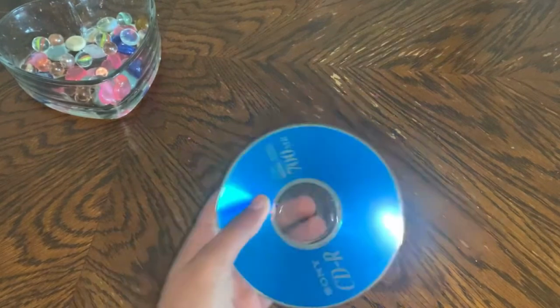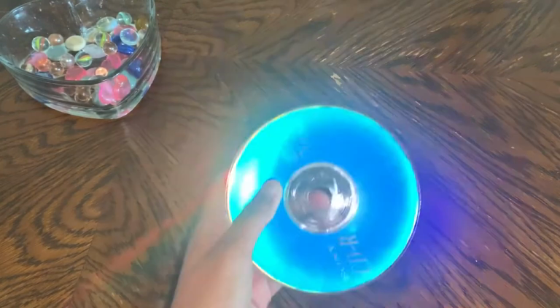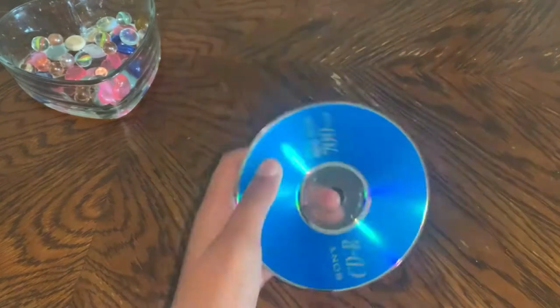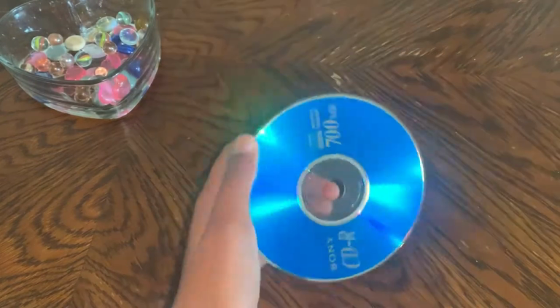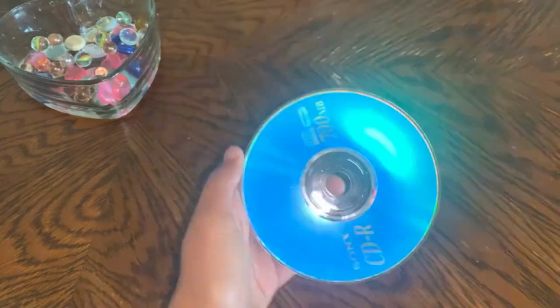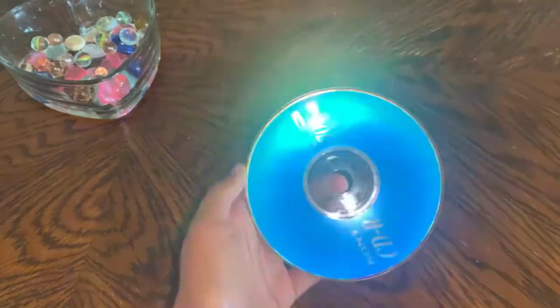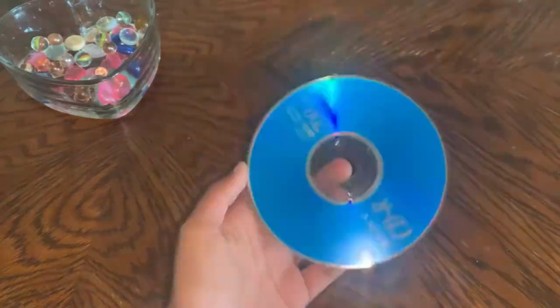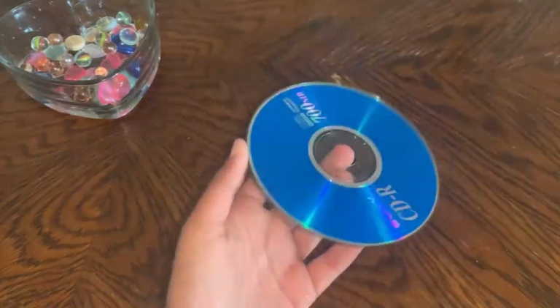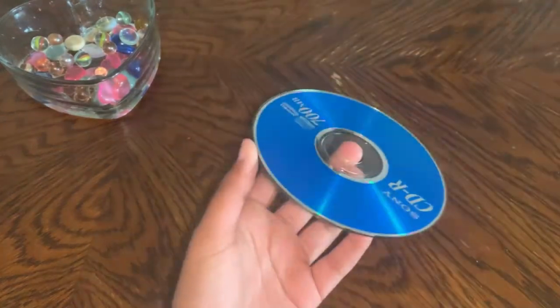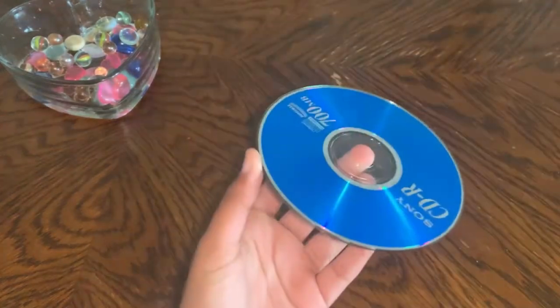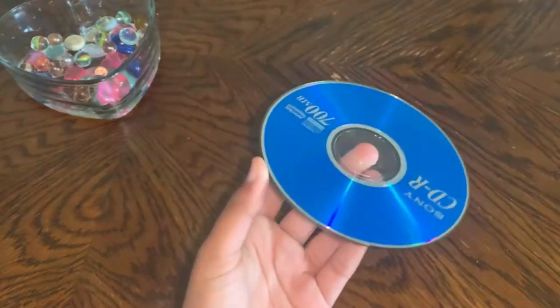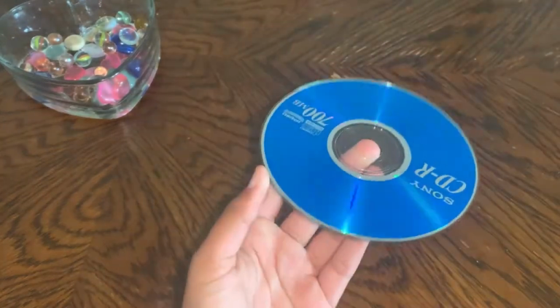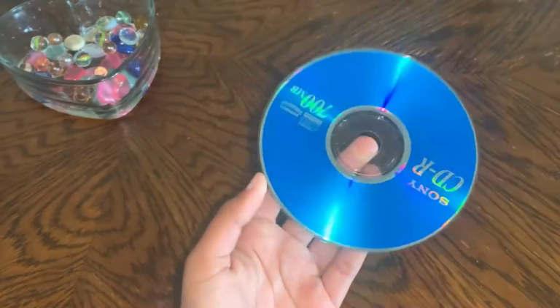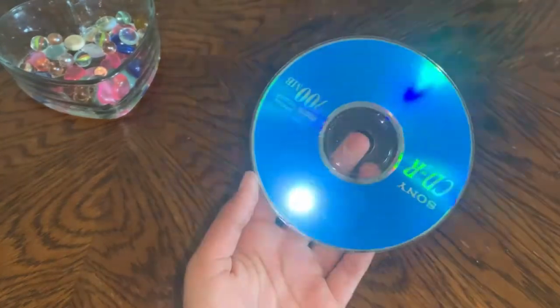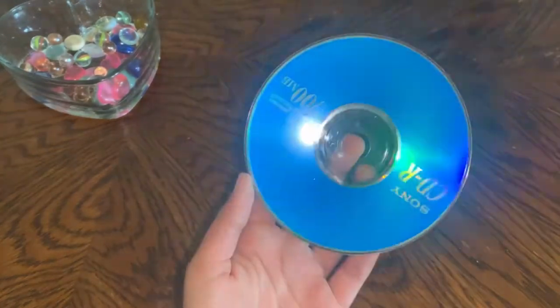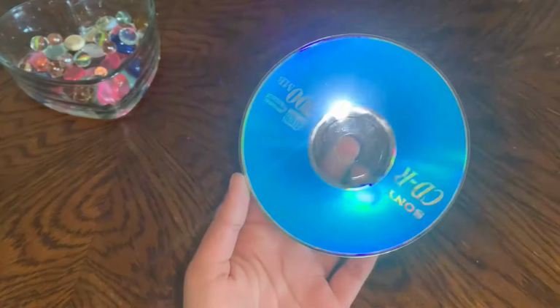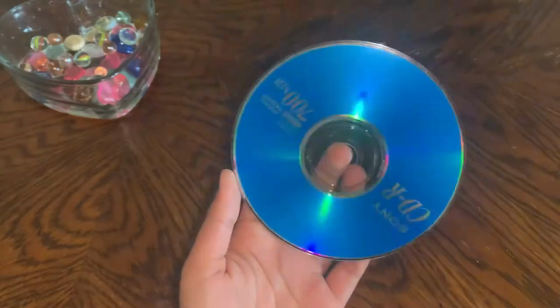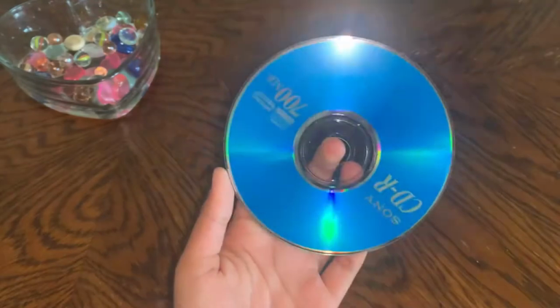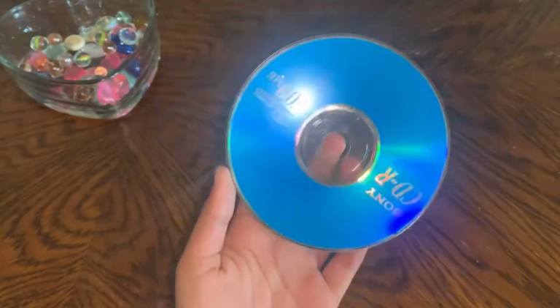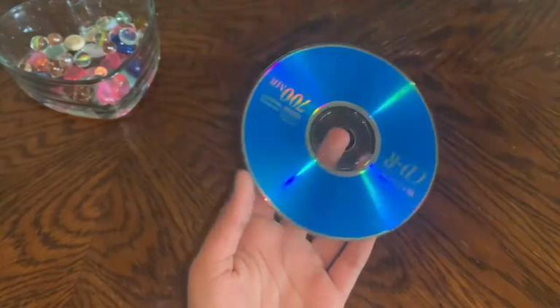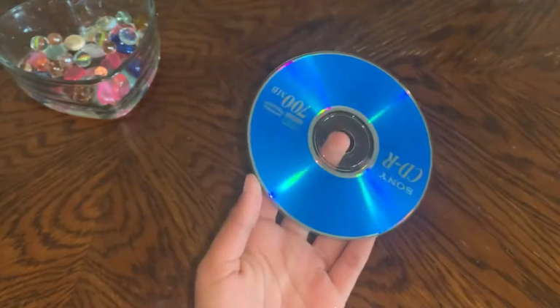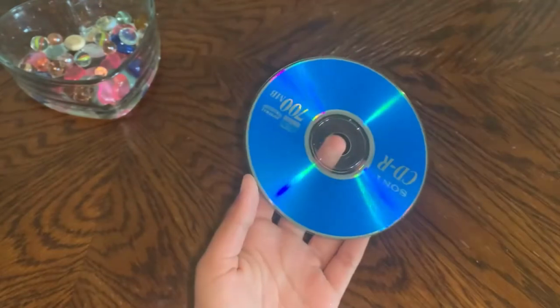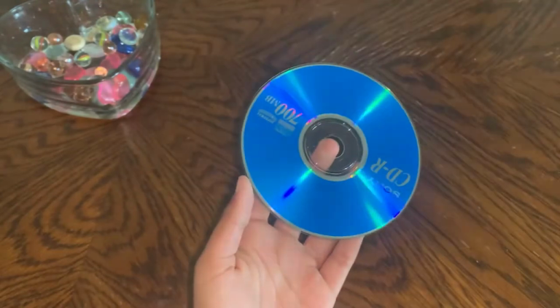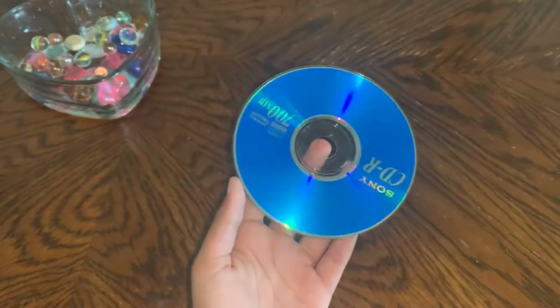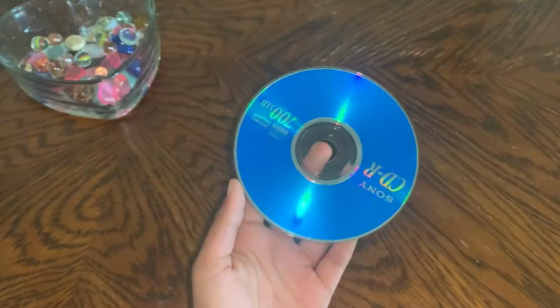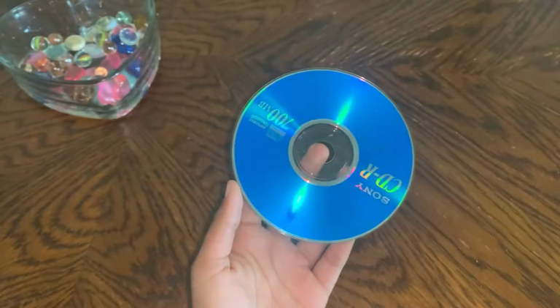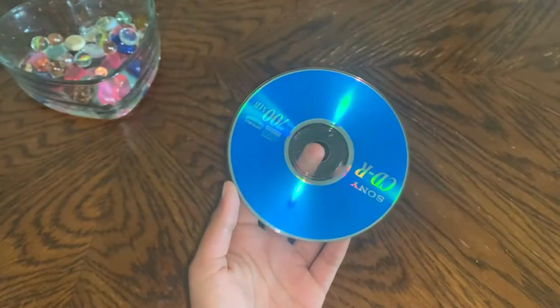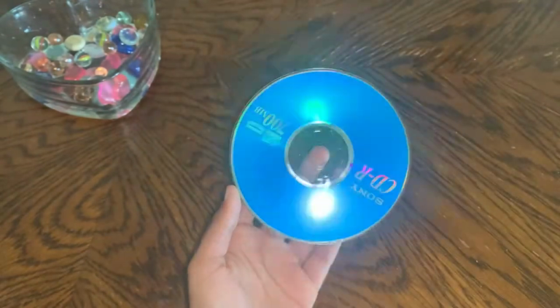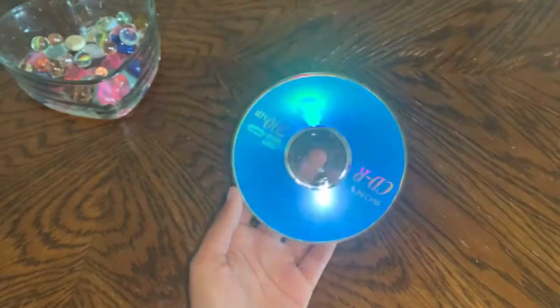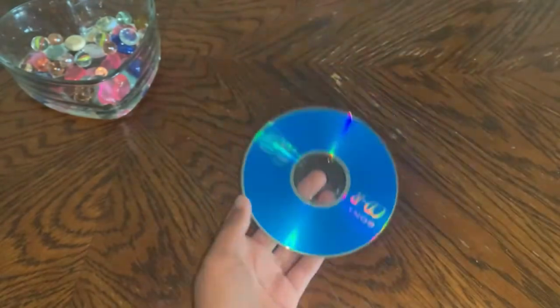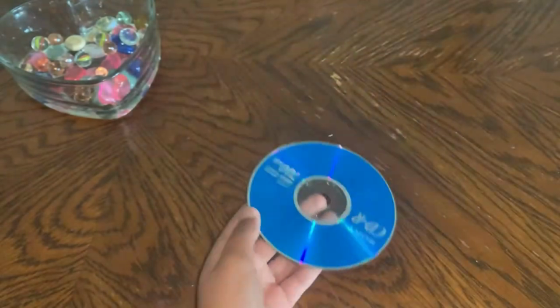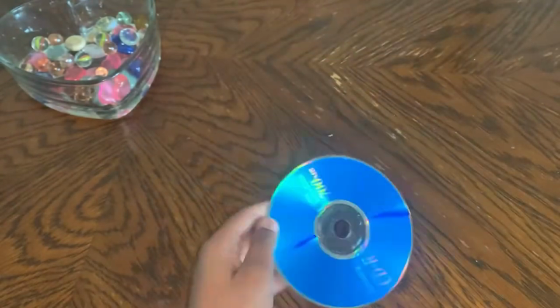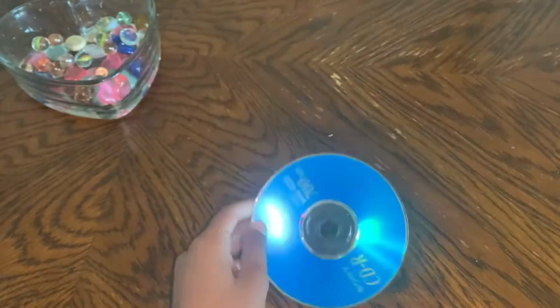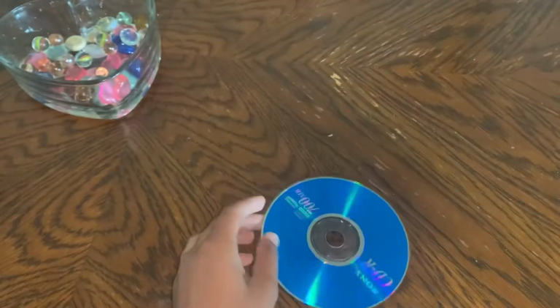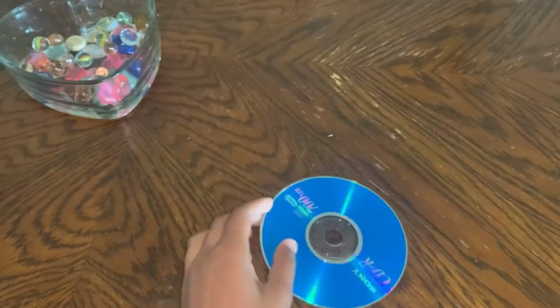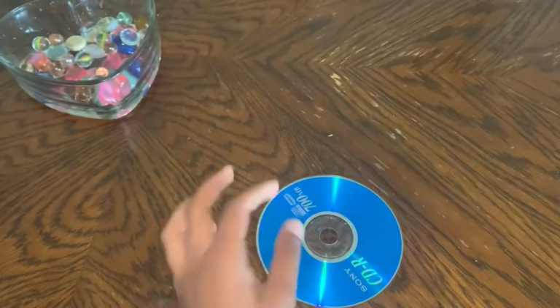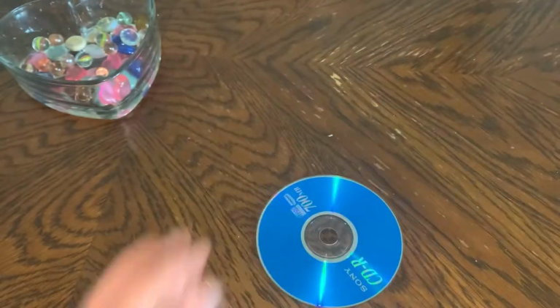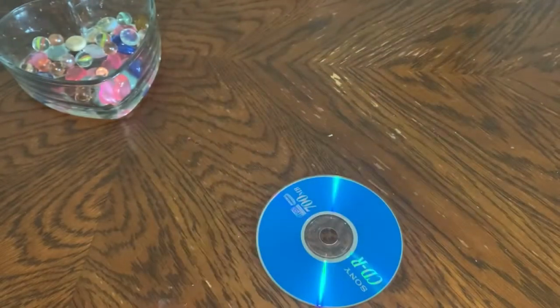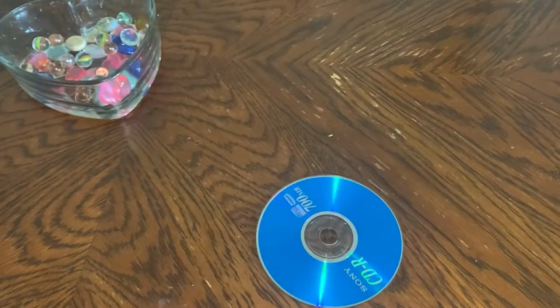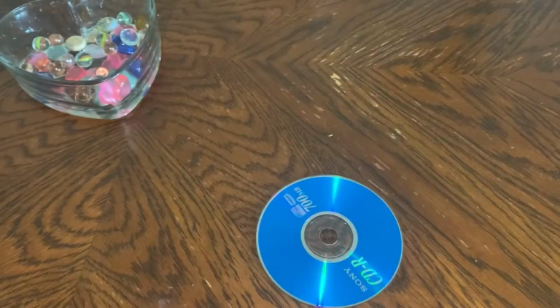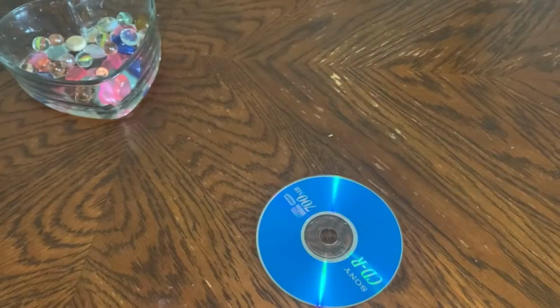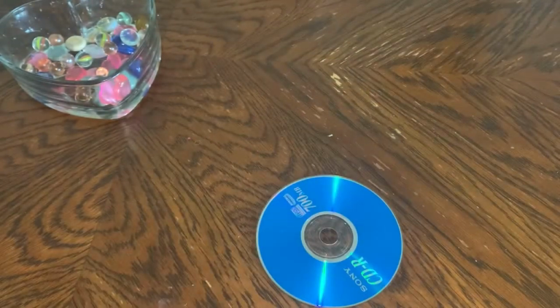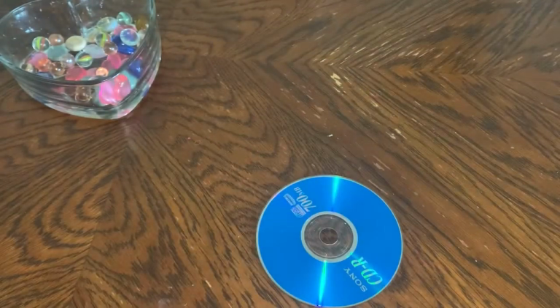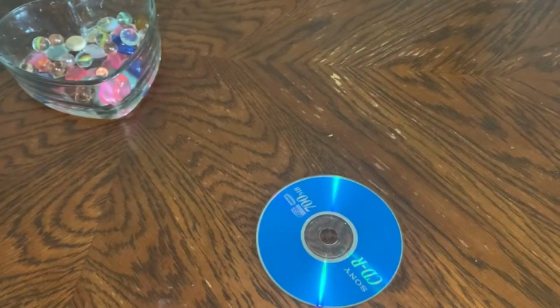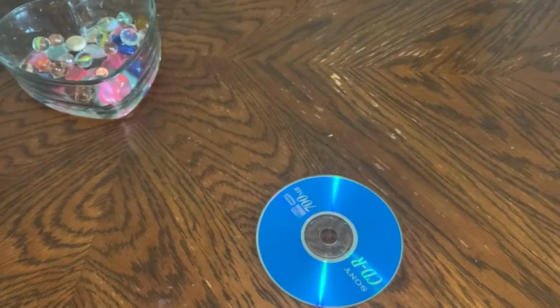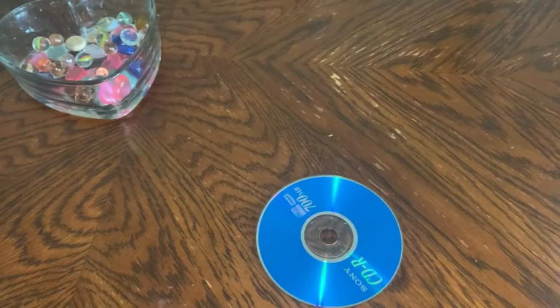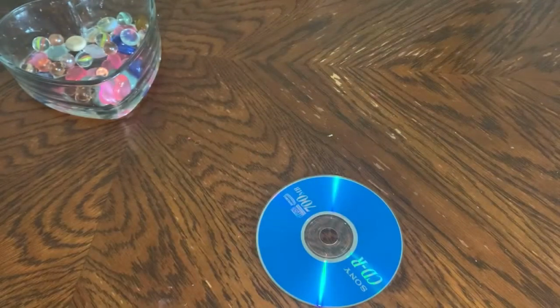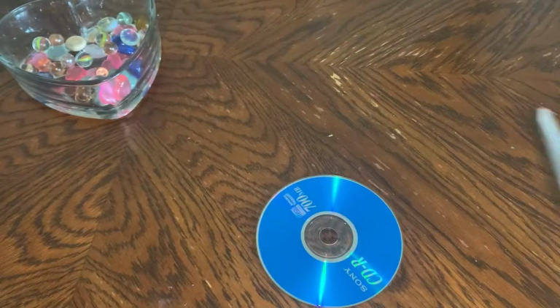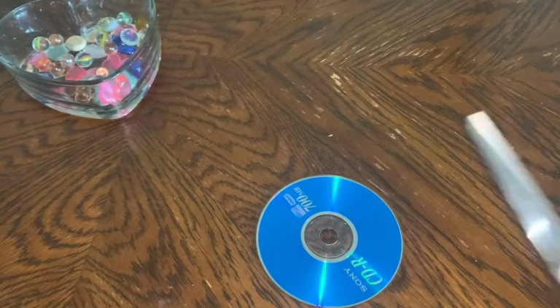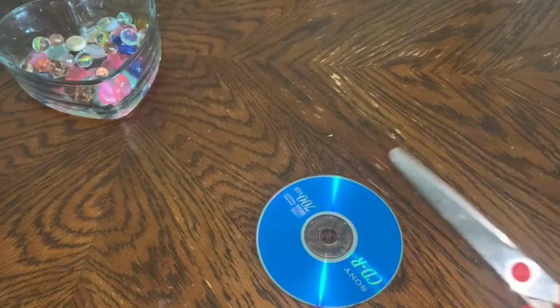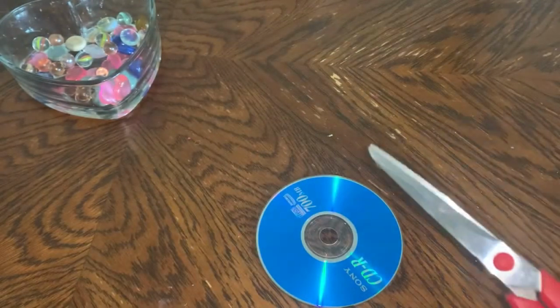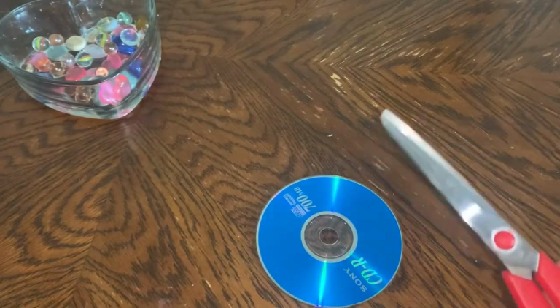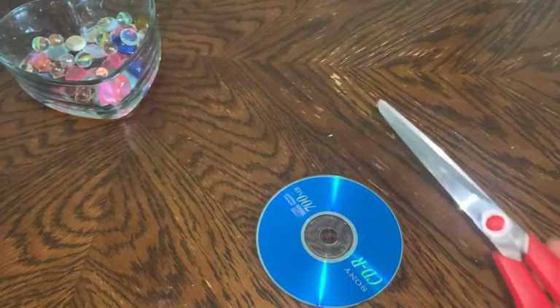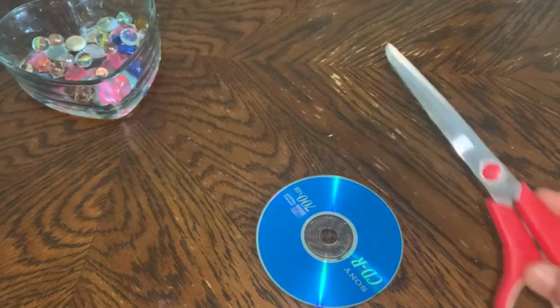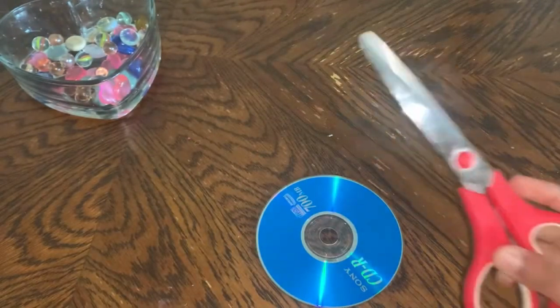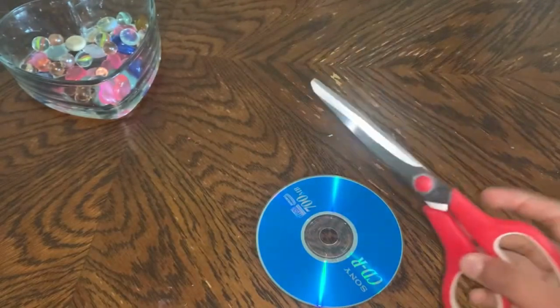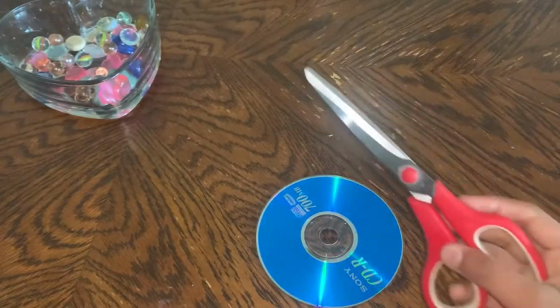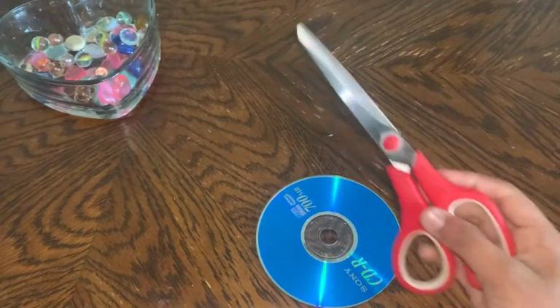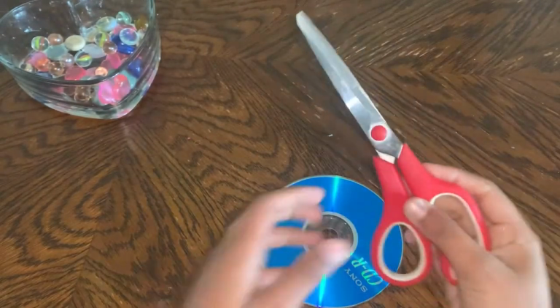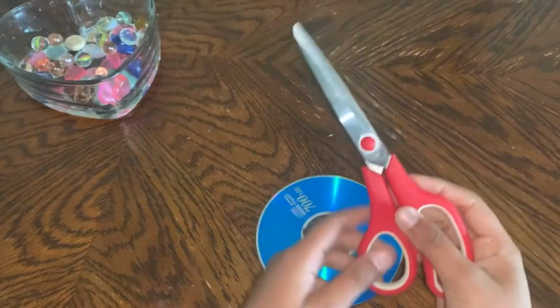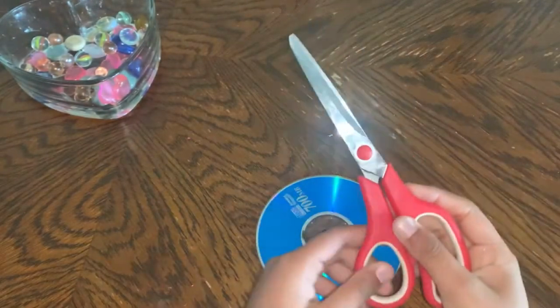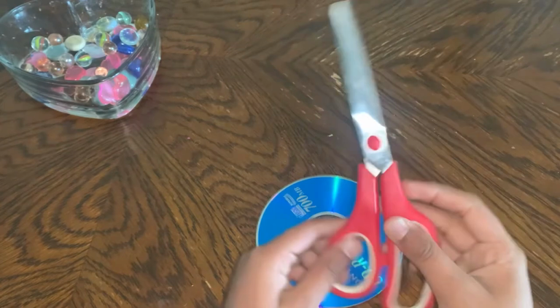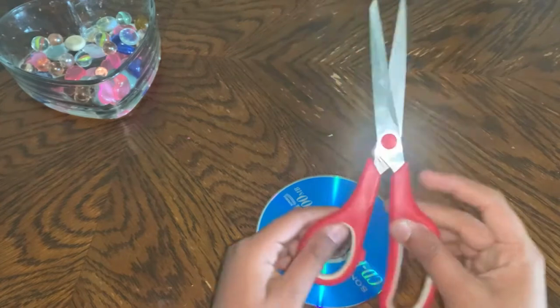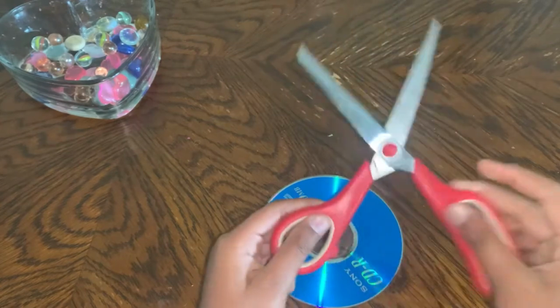Hello everyone, today I'll be showing you how to make a CD into a paintable canvas. It's really easy.